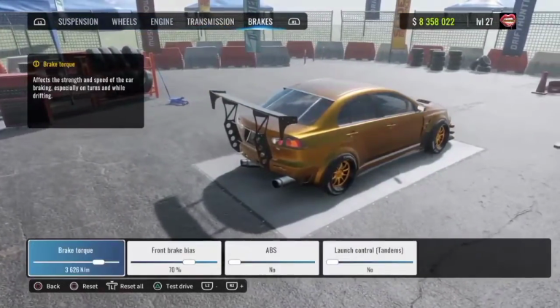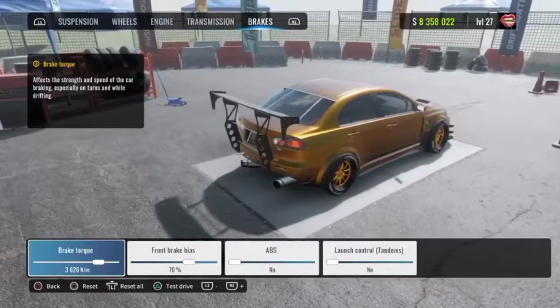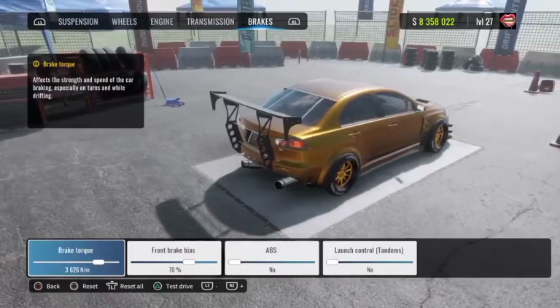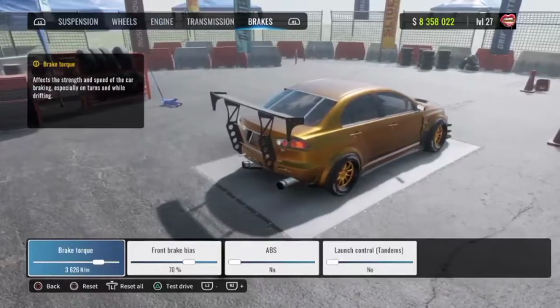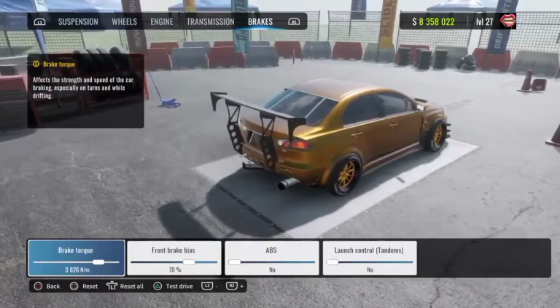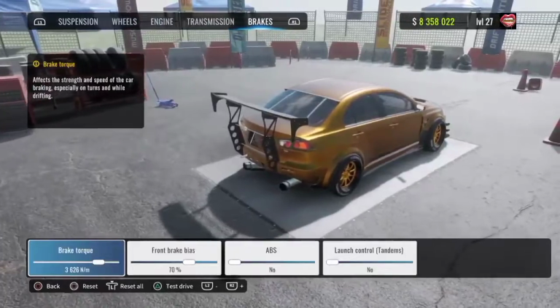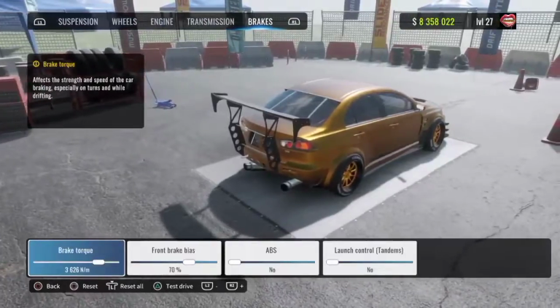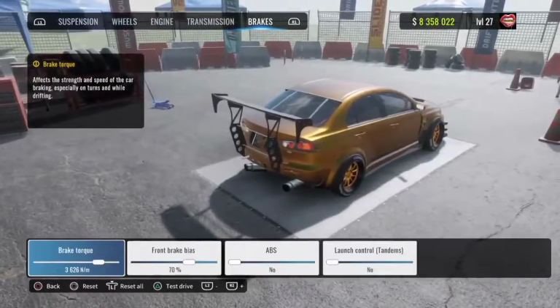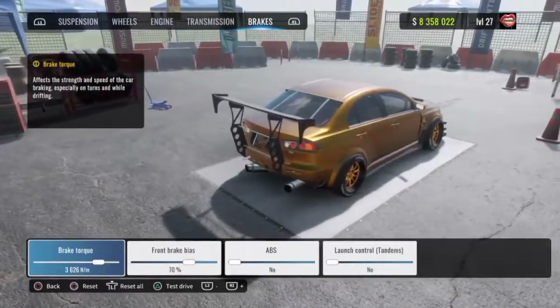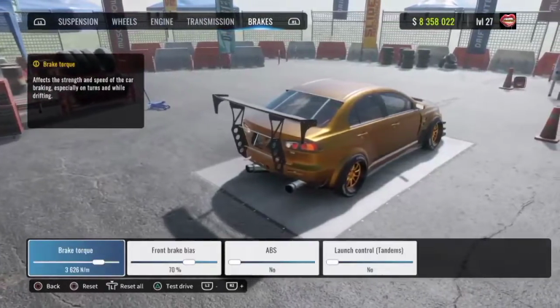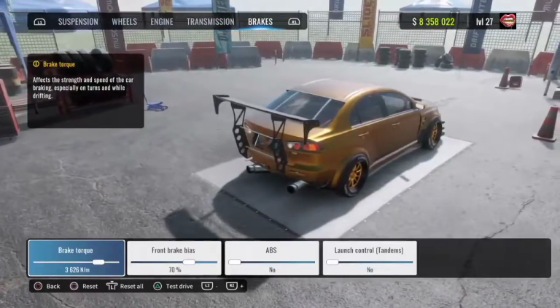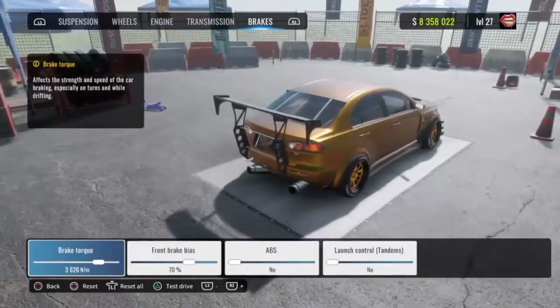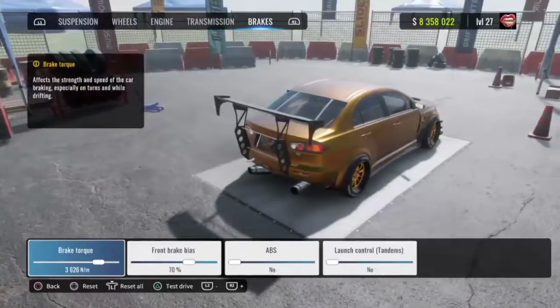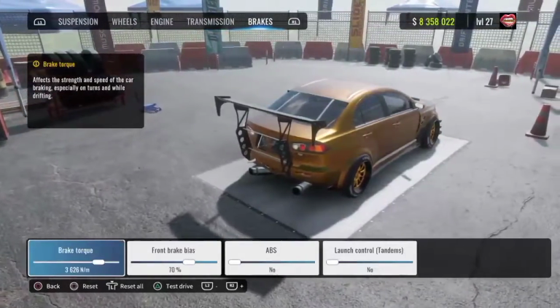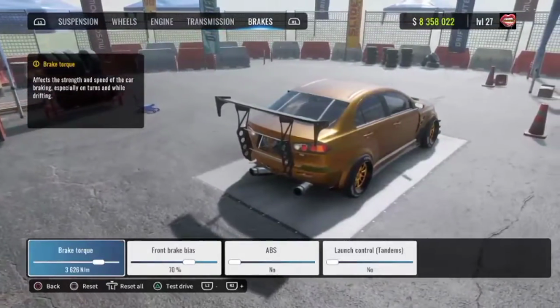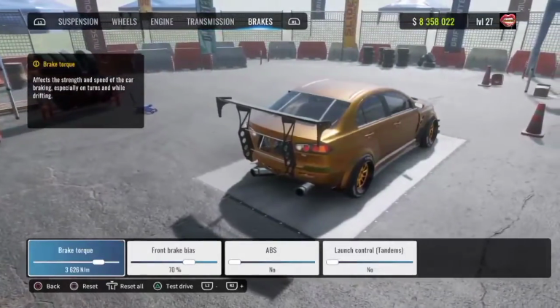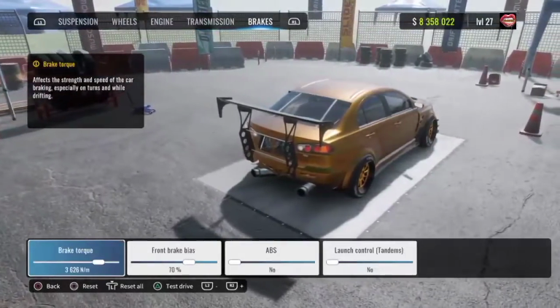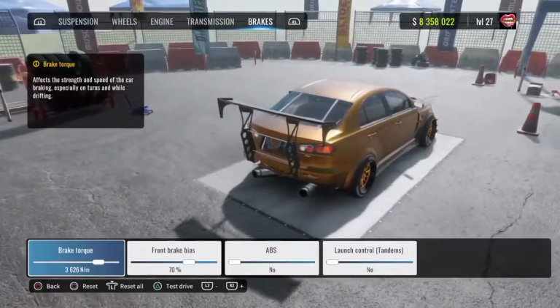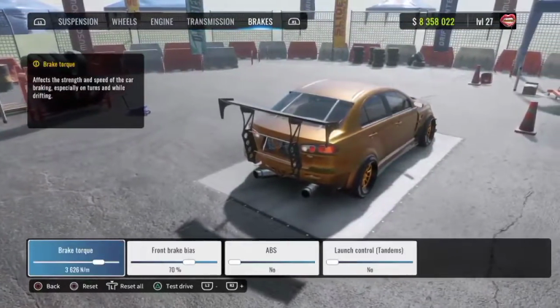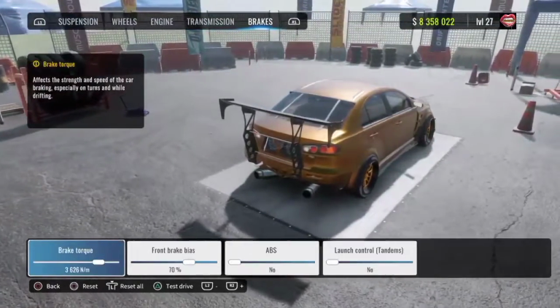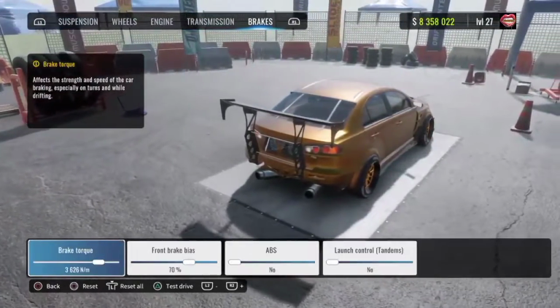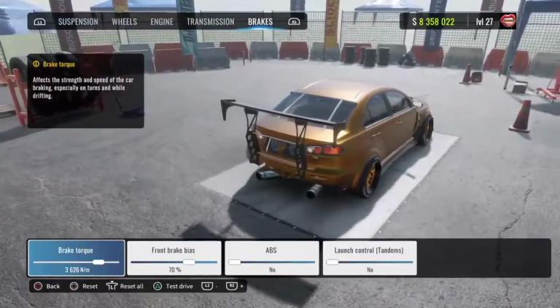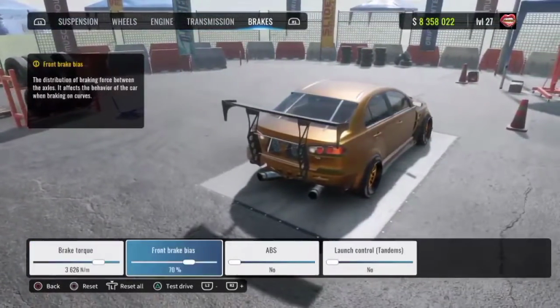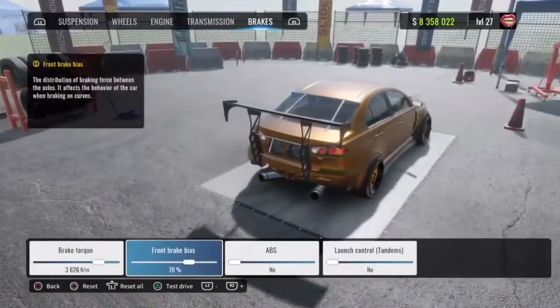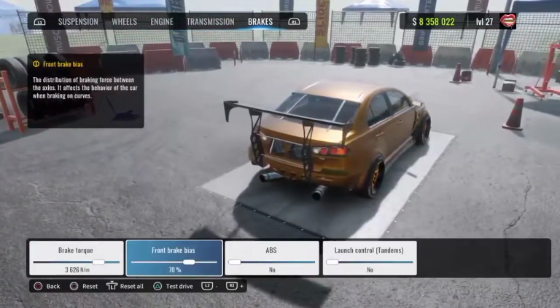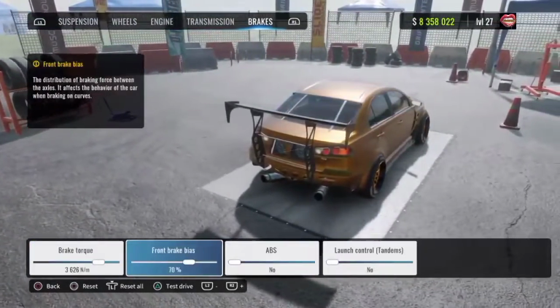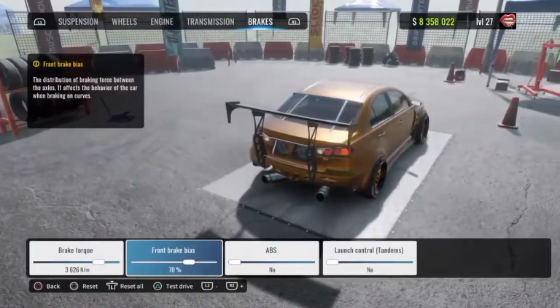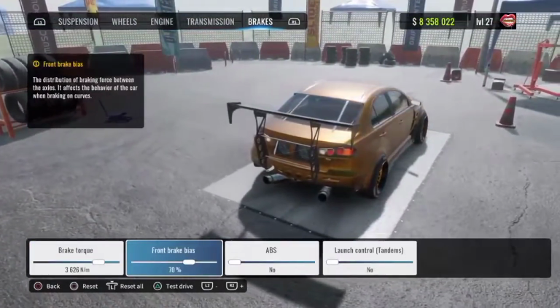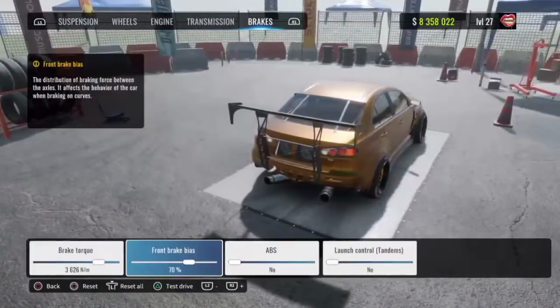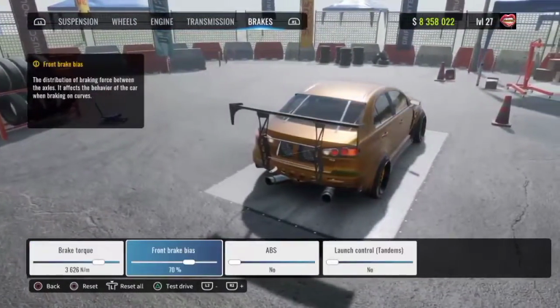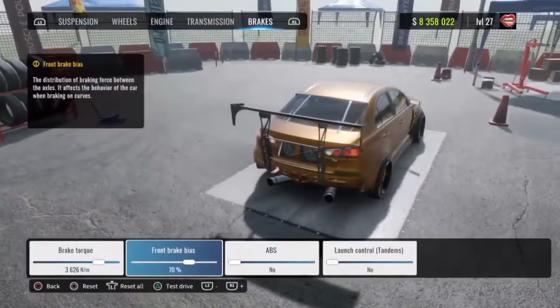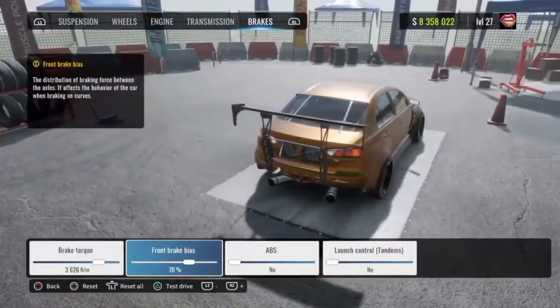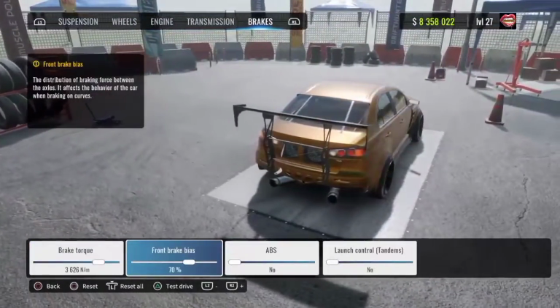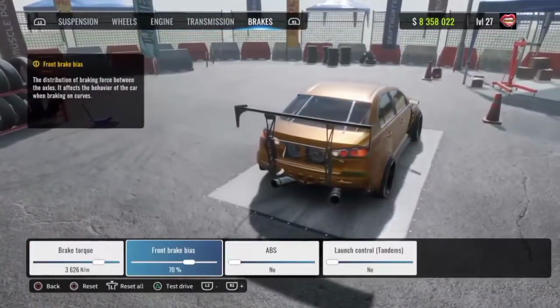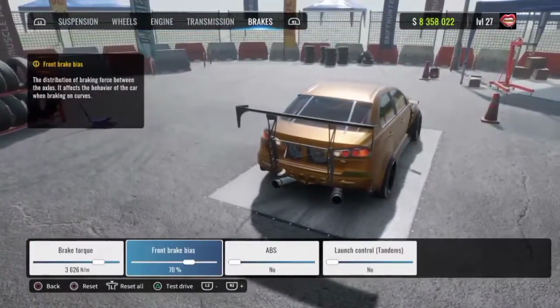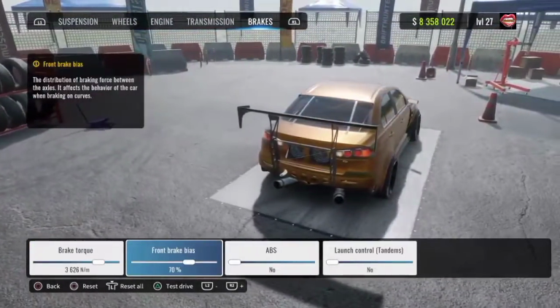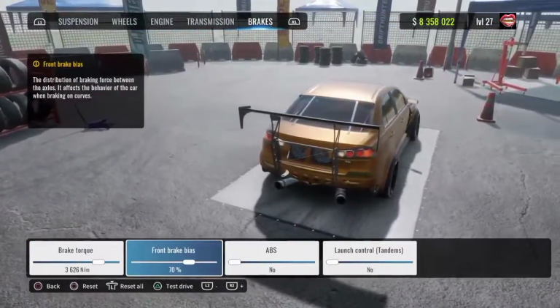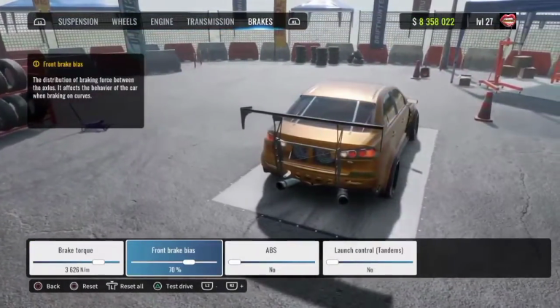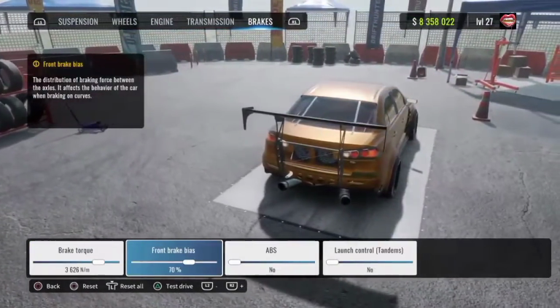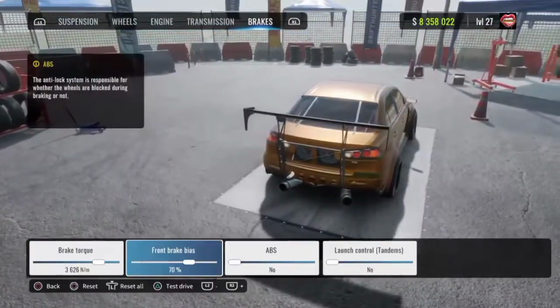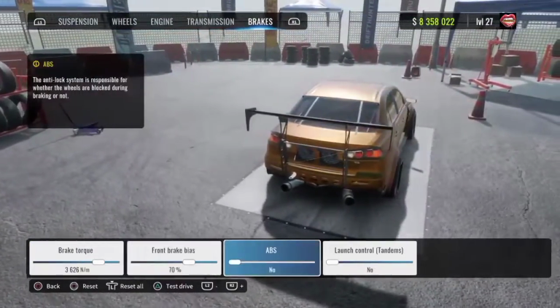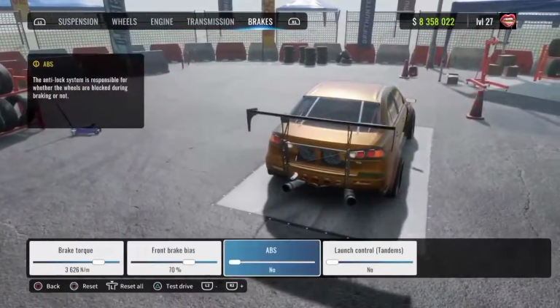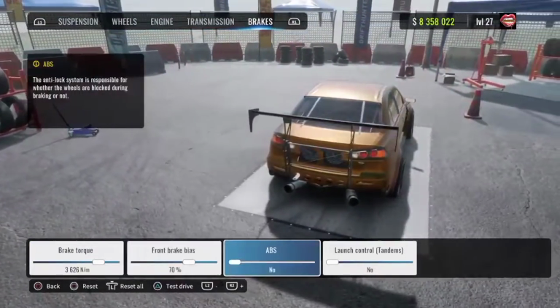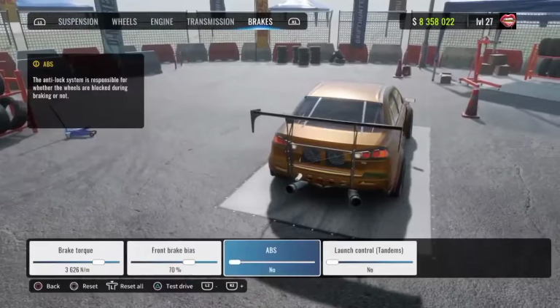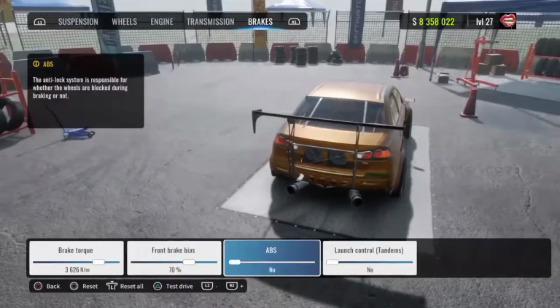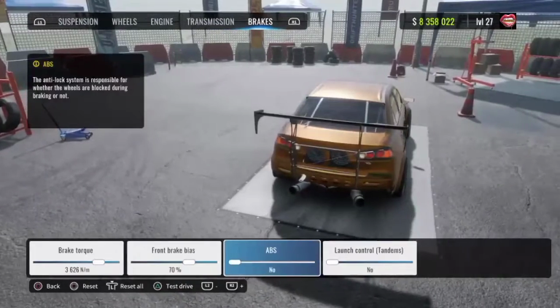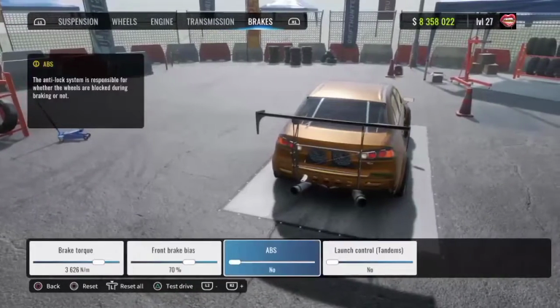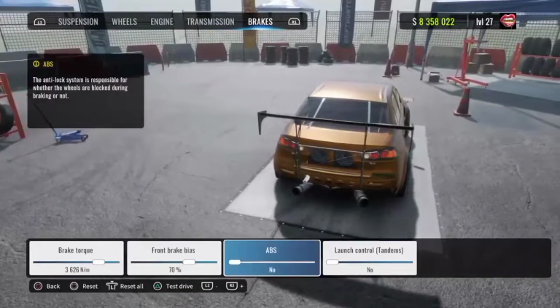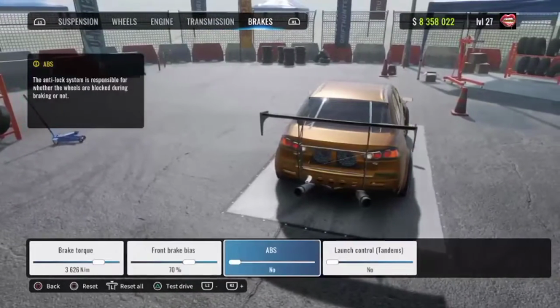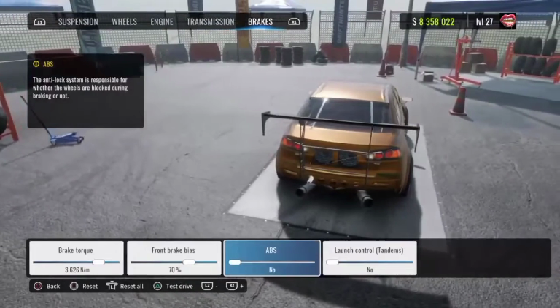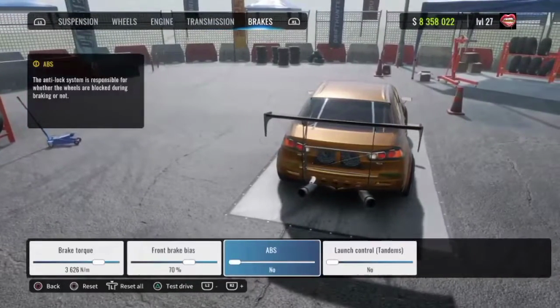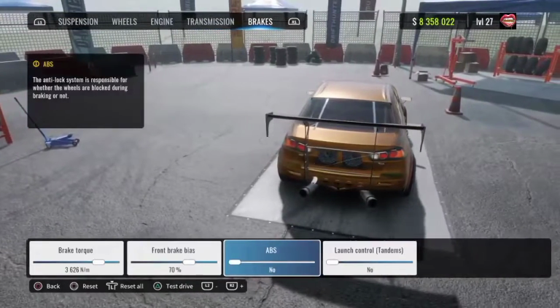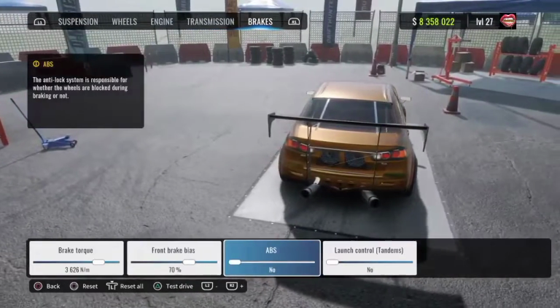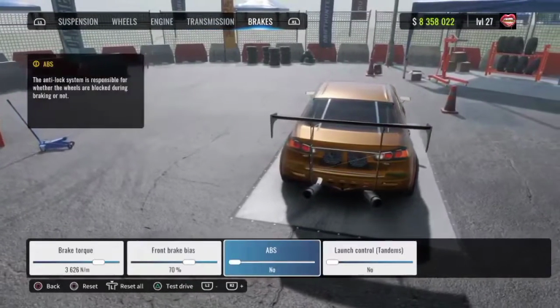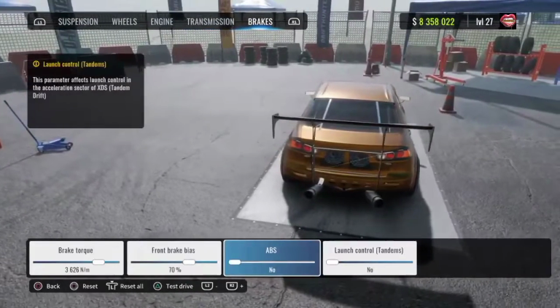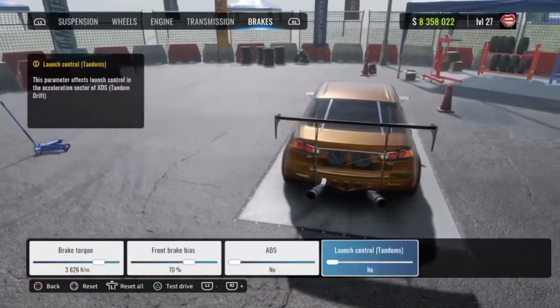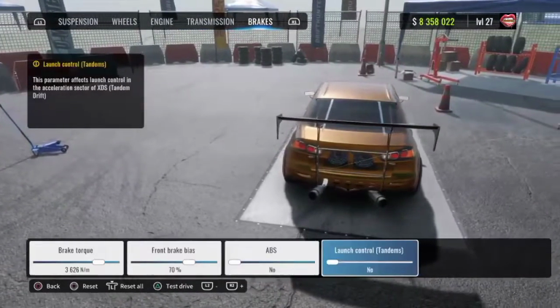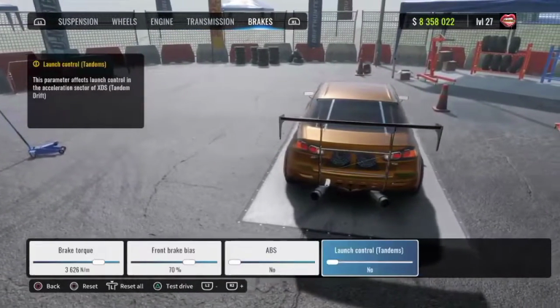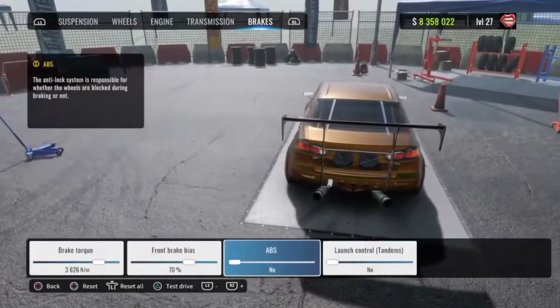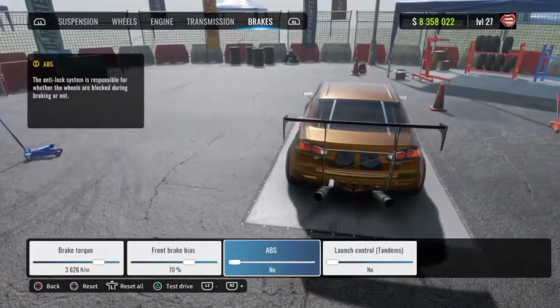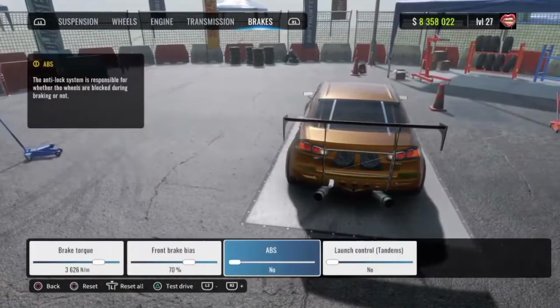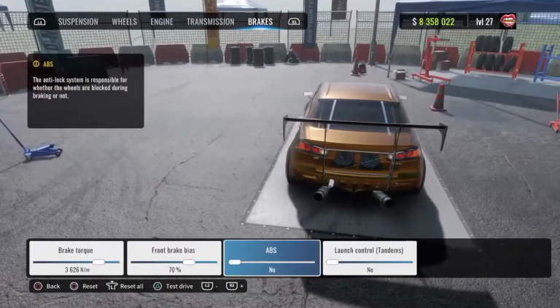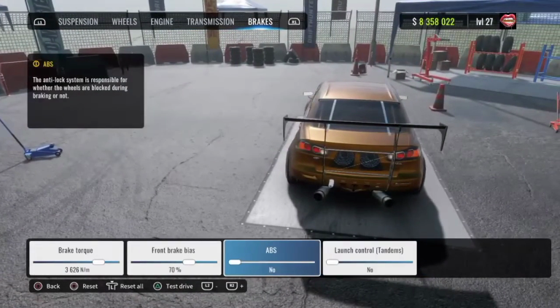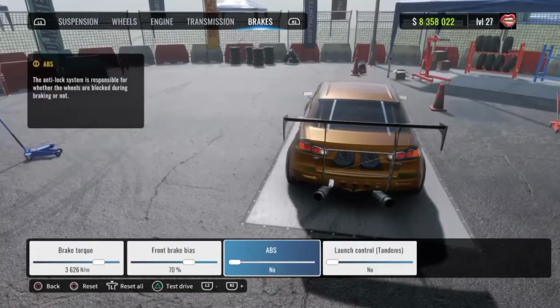For your brakes, your brake torque is going to be 3.600. Your front brake bias is going to be 70%. ABS: no. Launch control tandem: no.